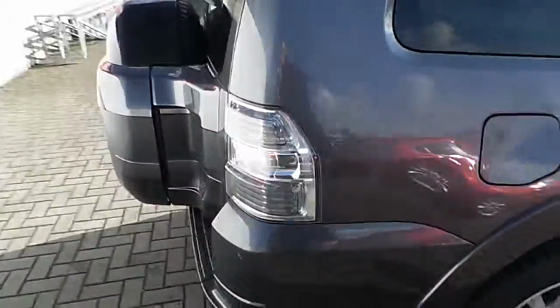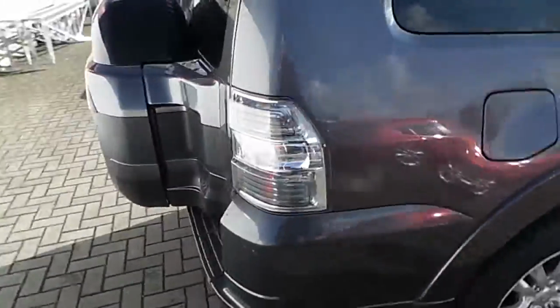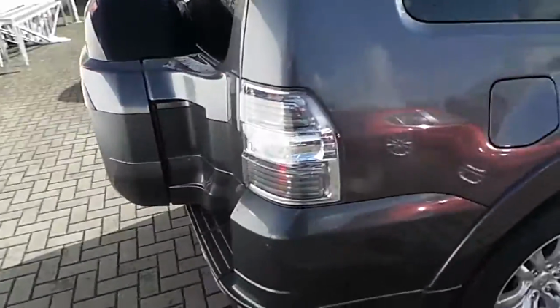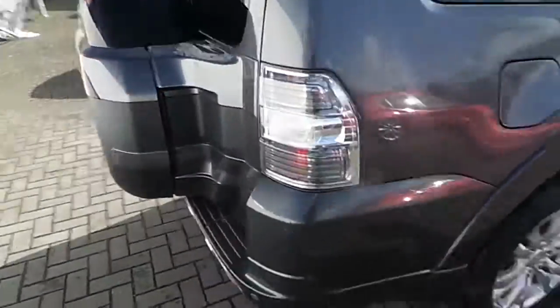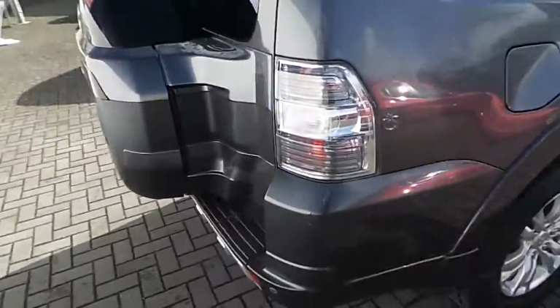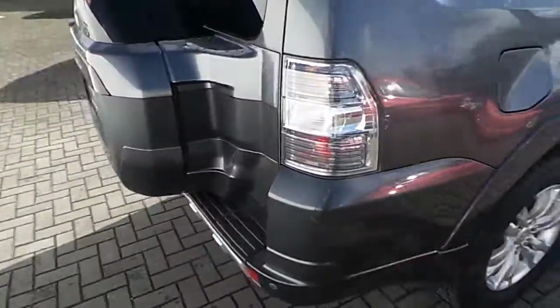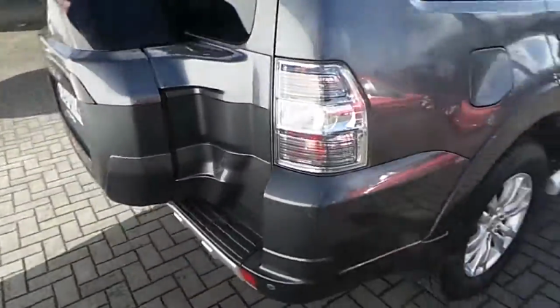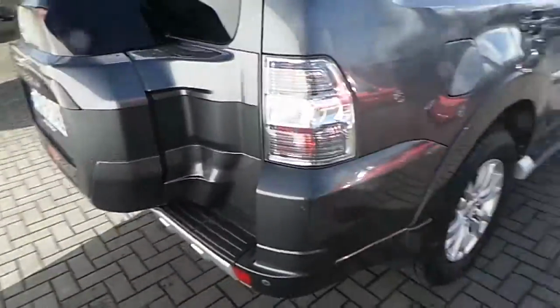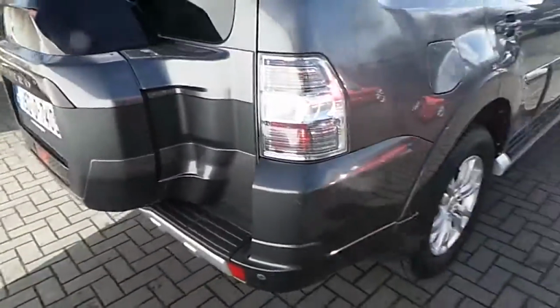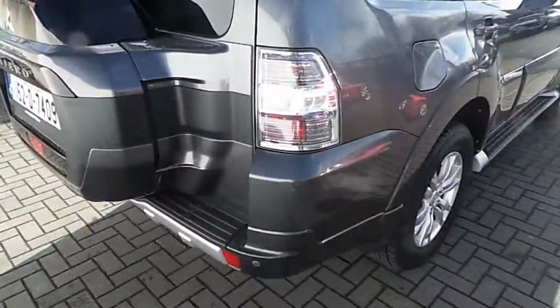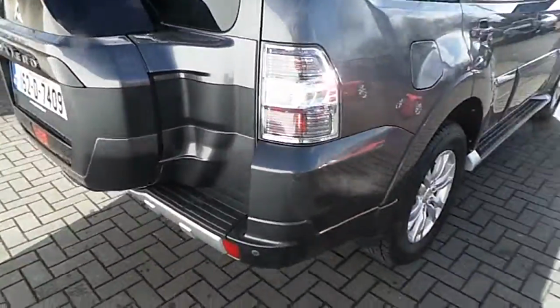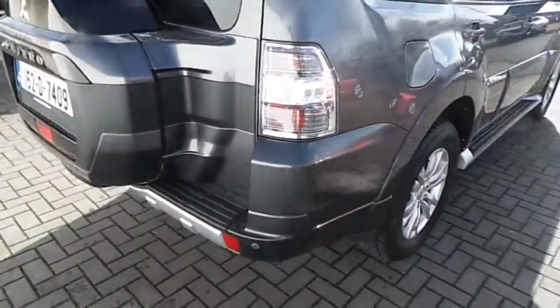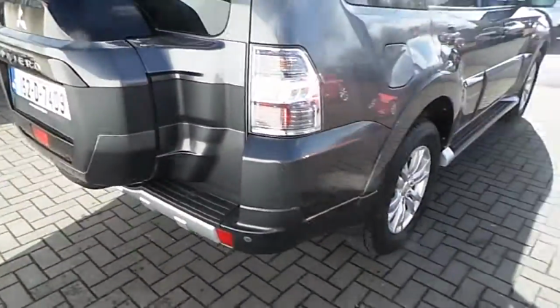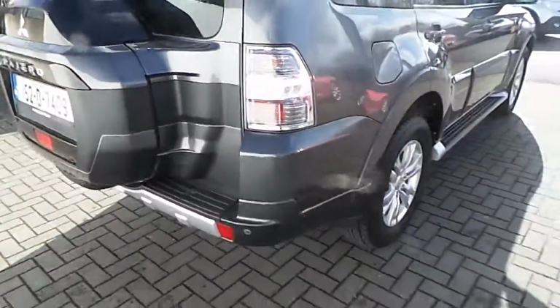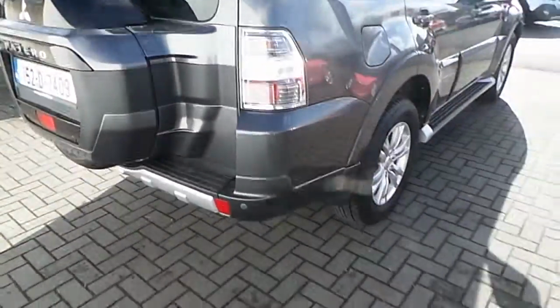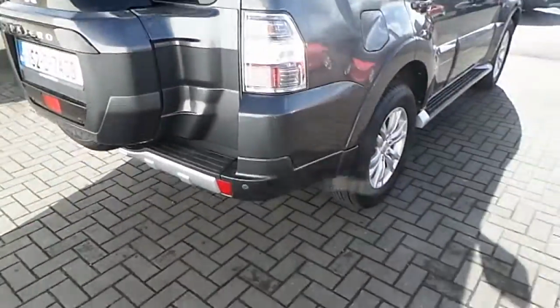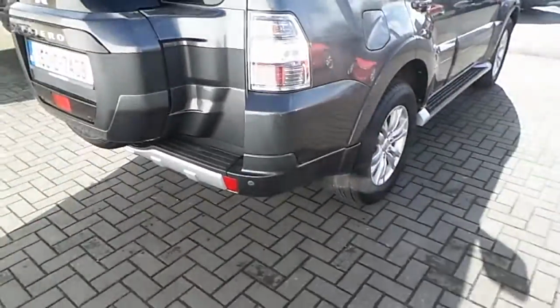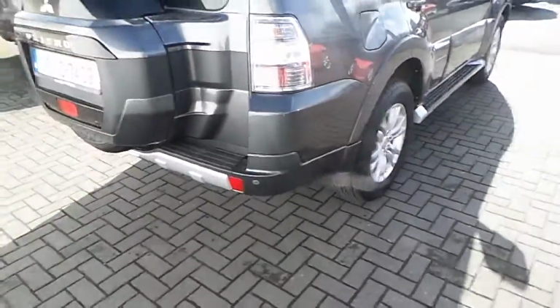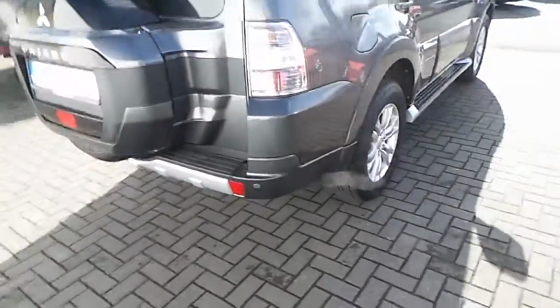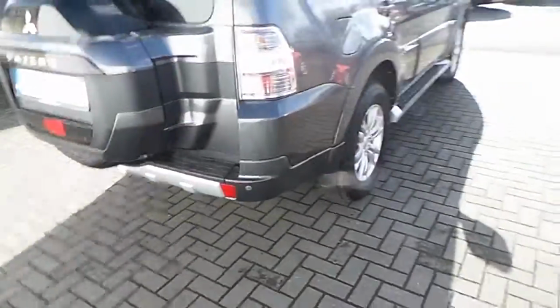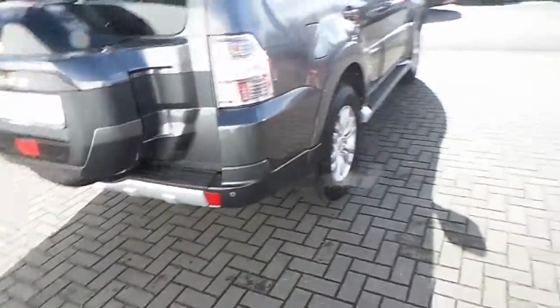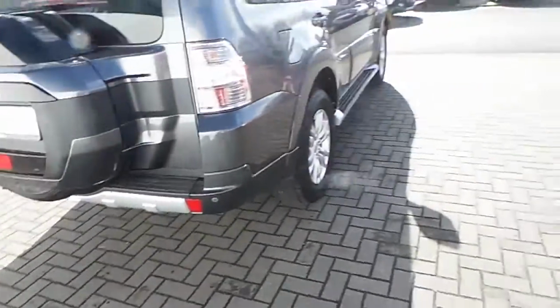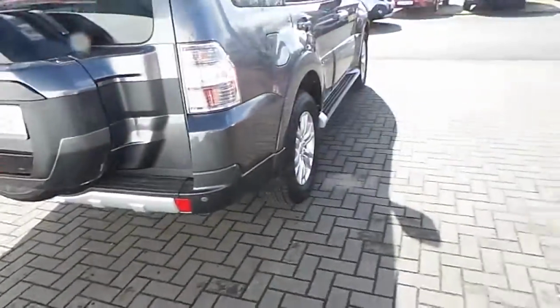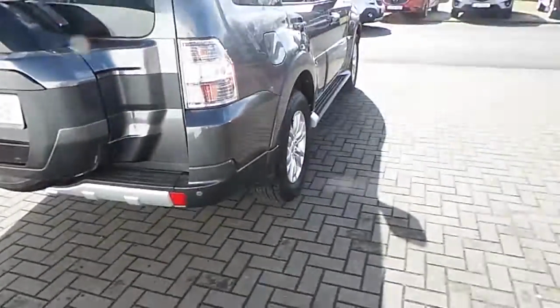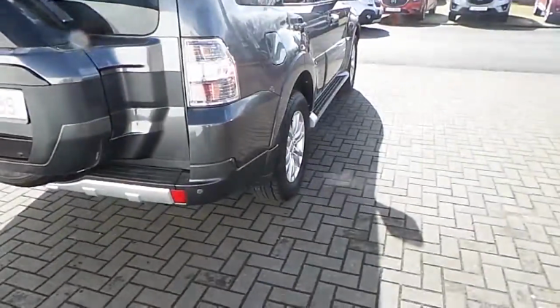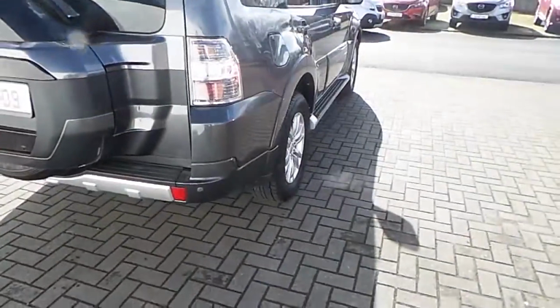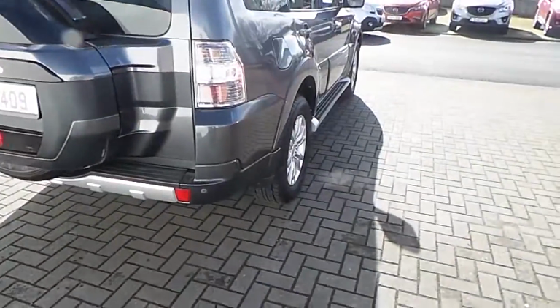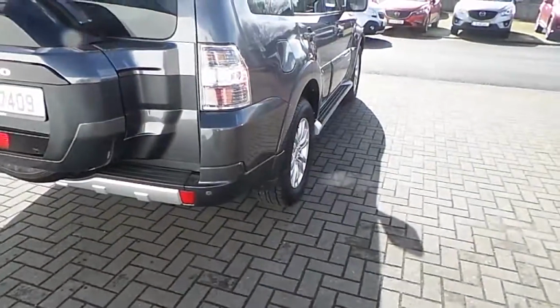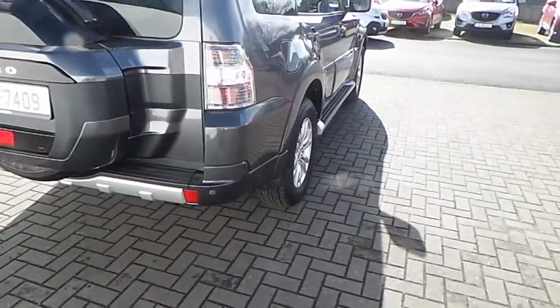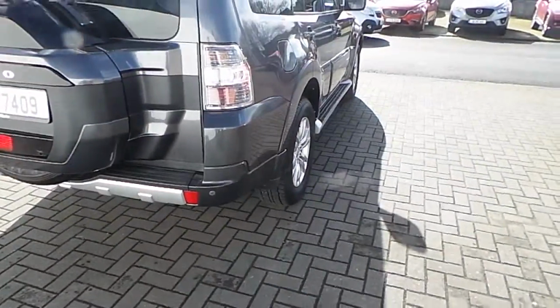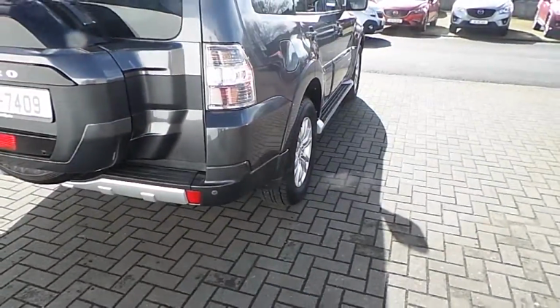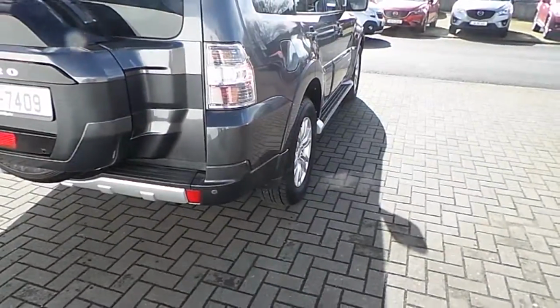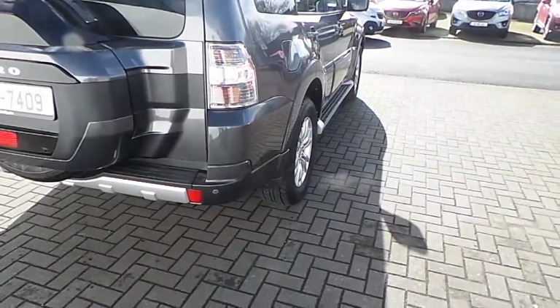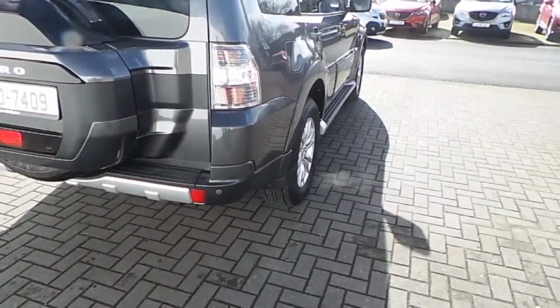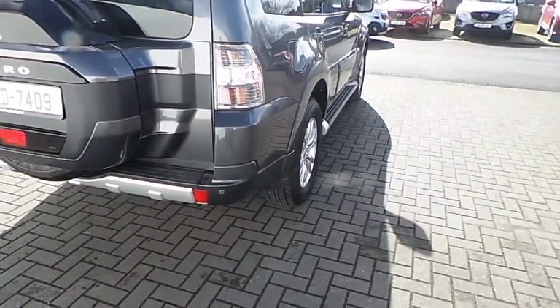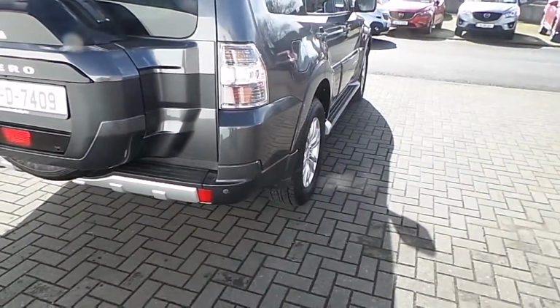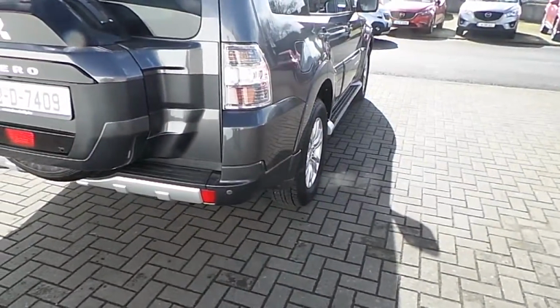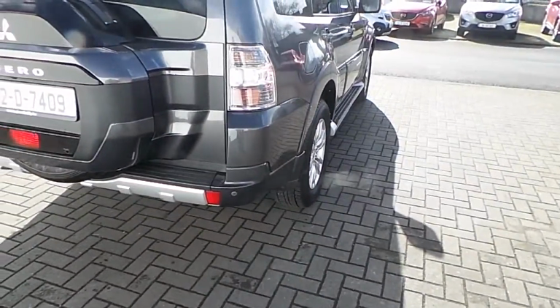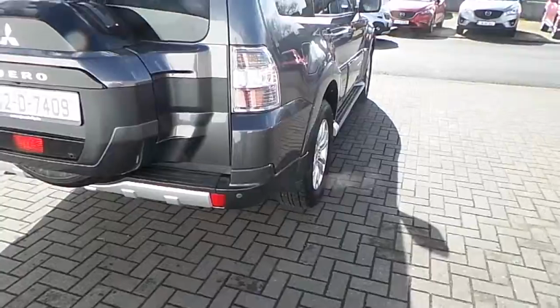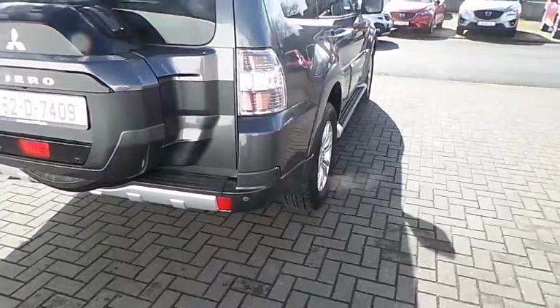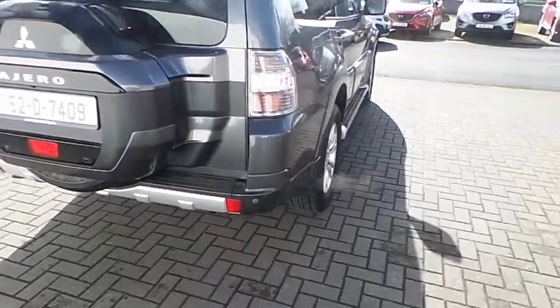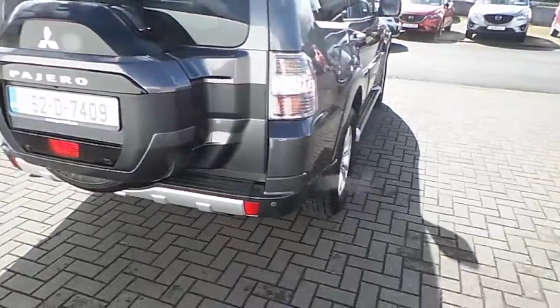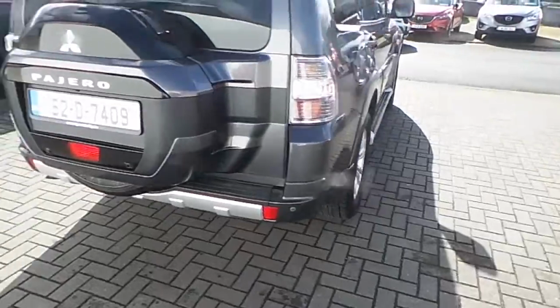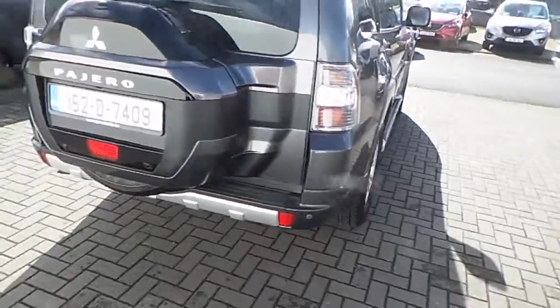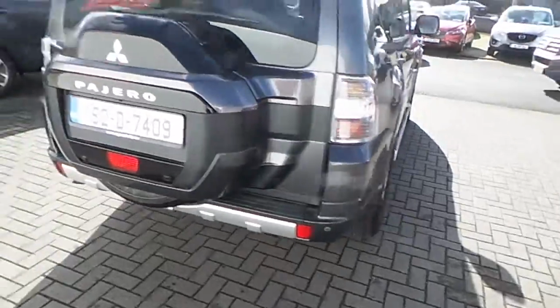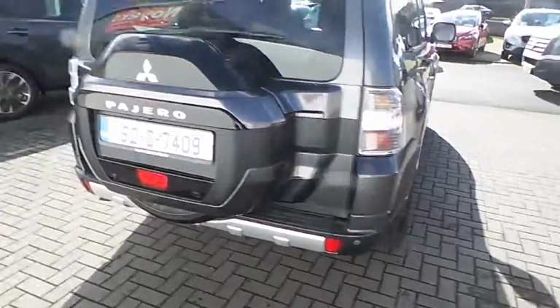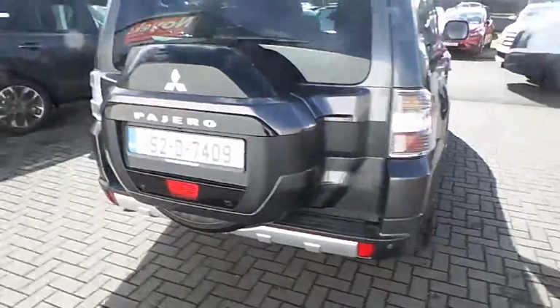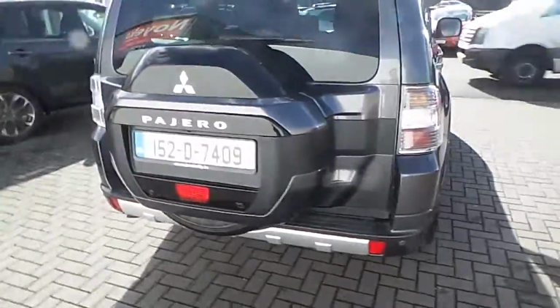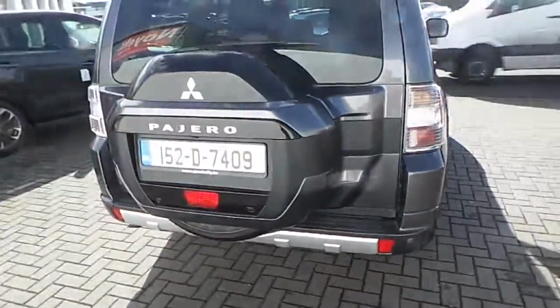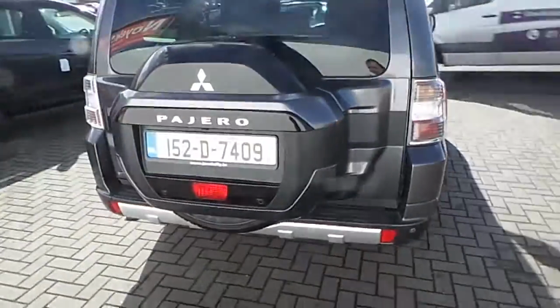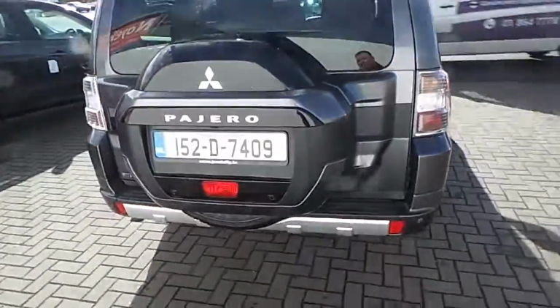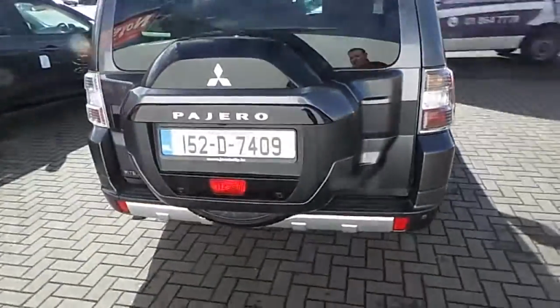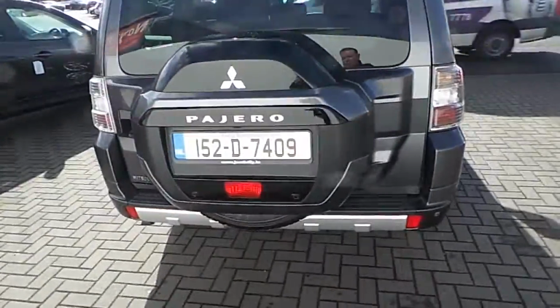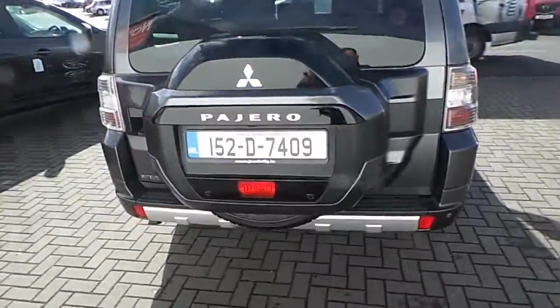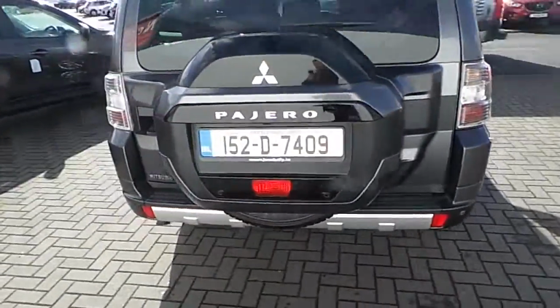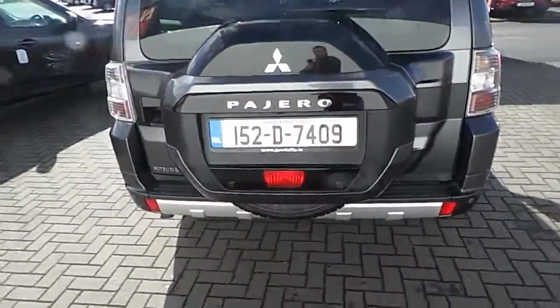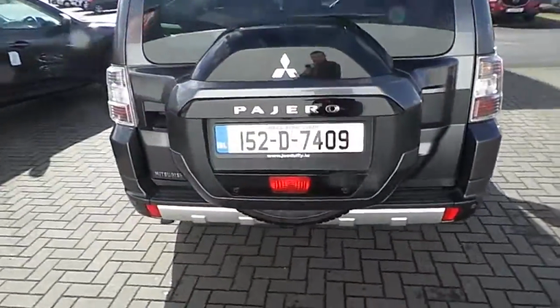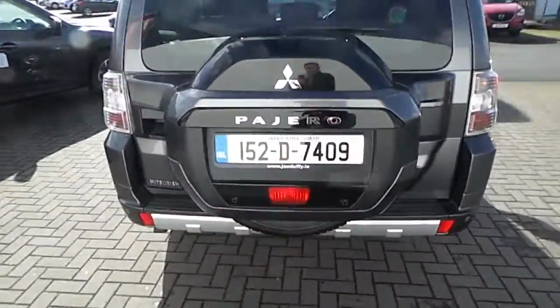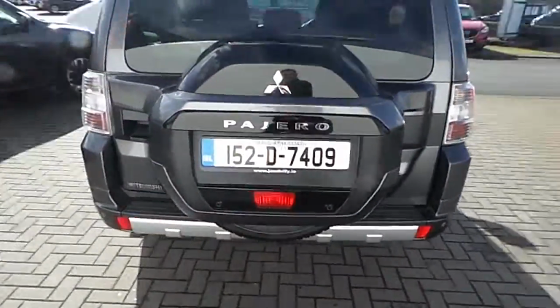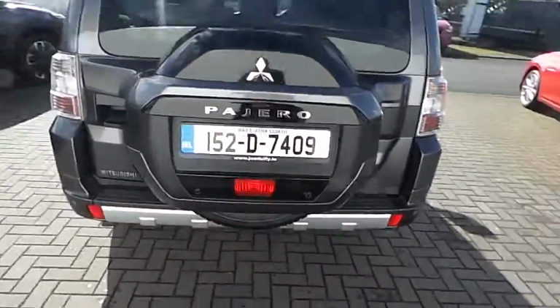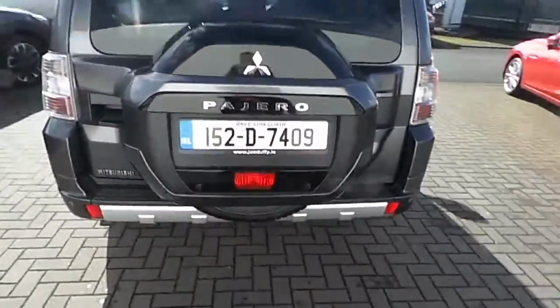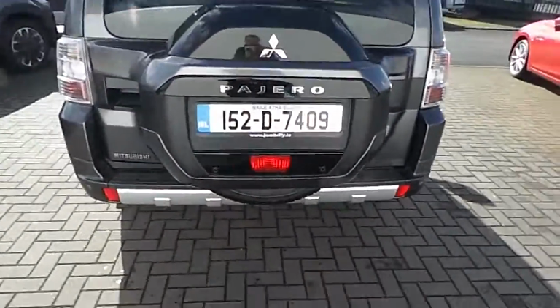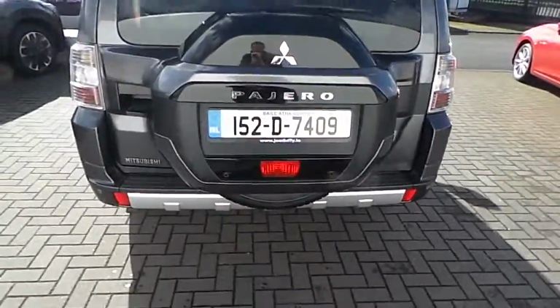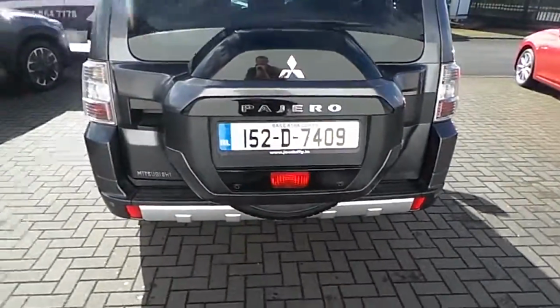Just showing around the back — as you can see it has parking sensors on the rear as well as the front. And that spare wheel cover is in excellent condition.